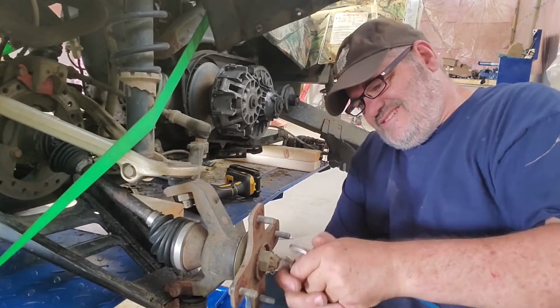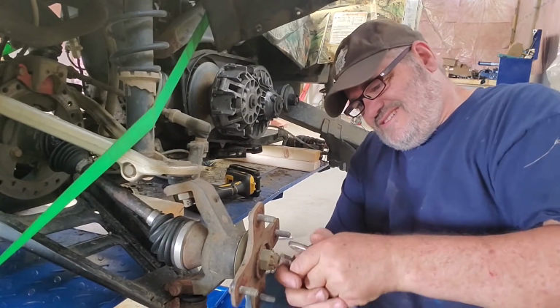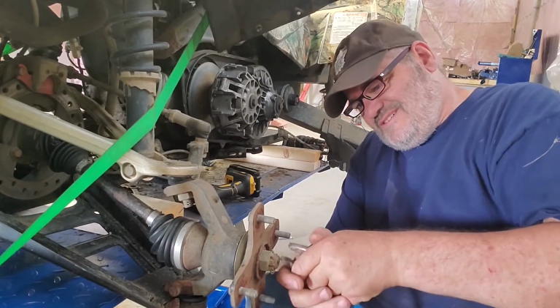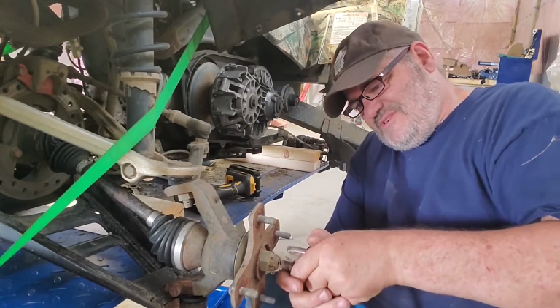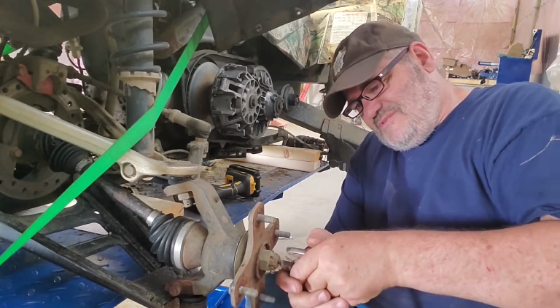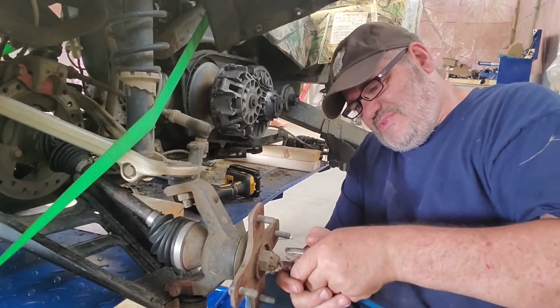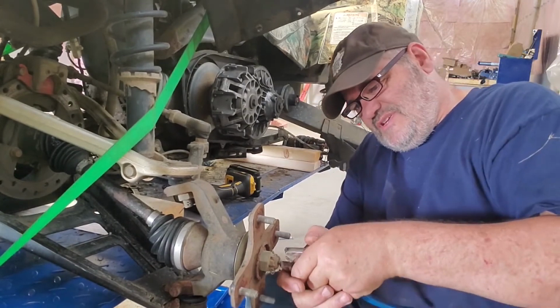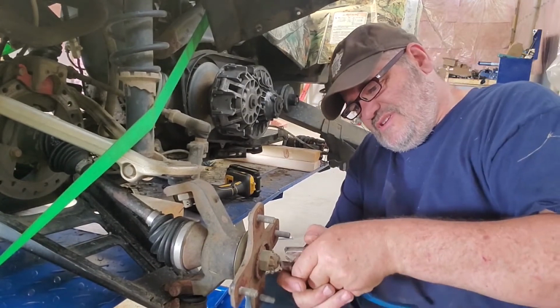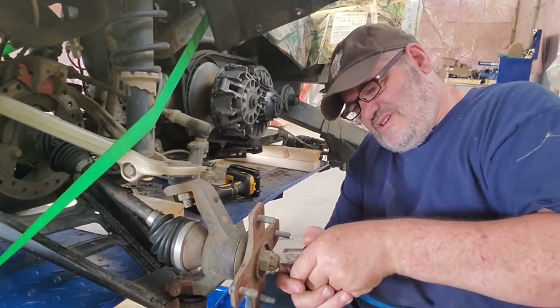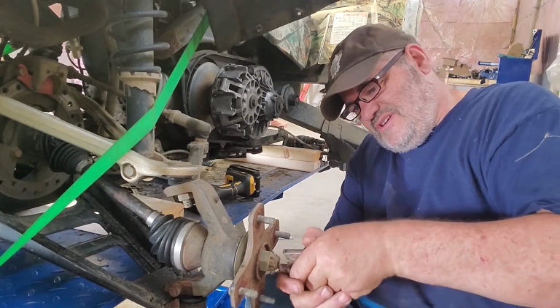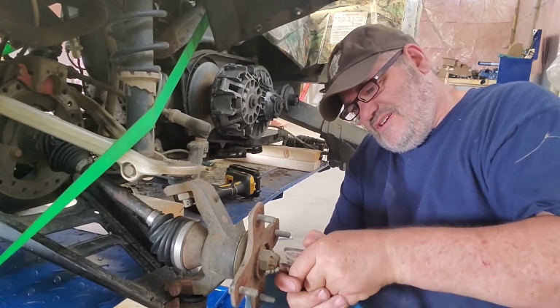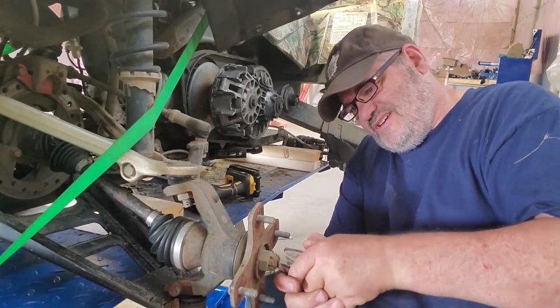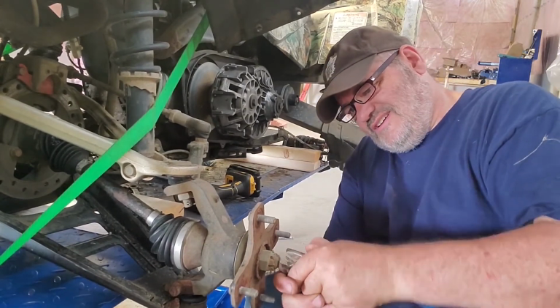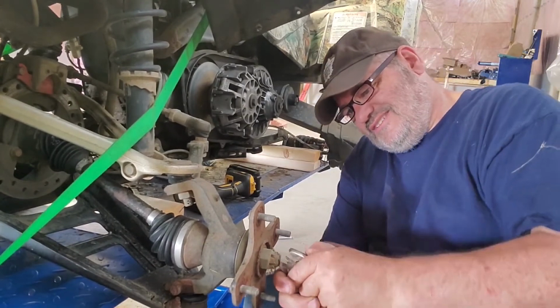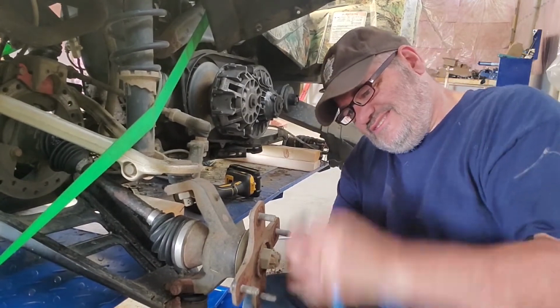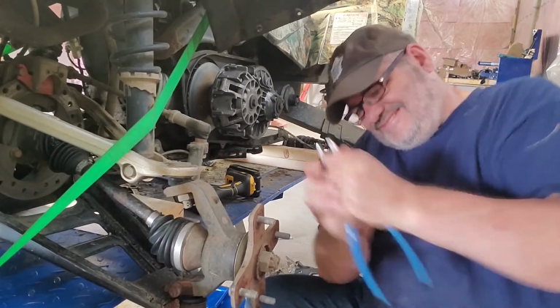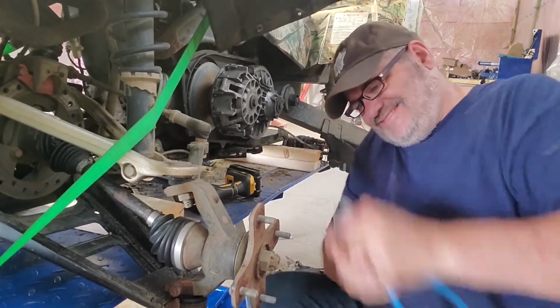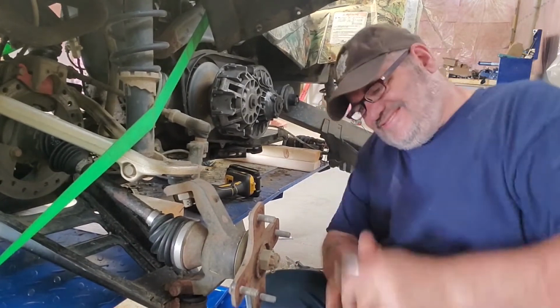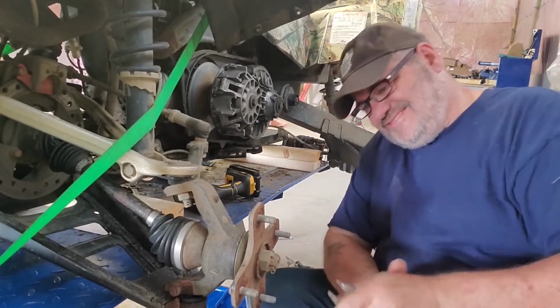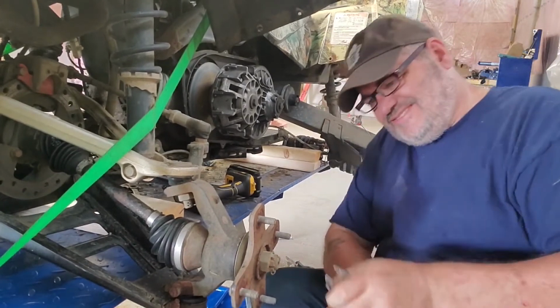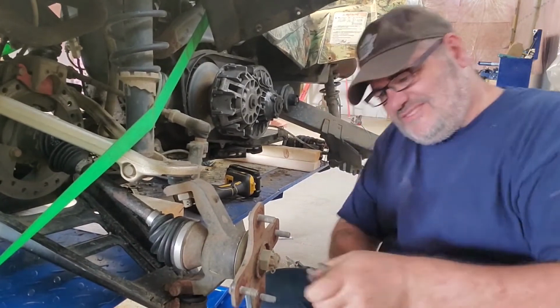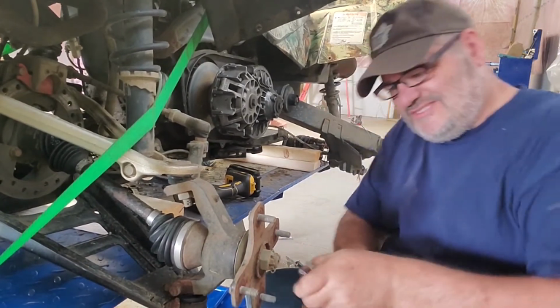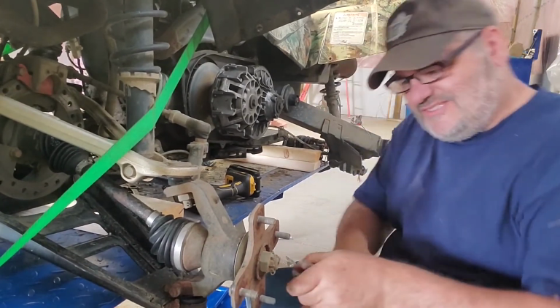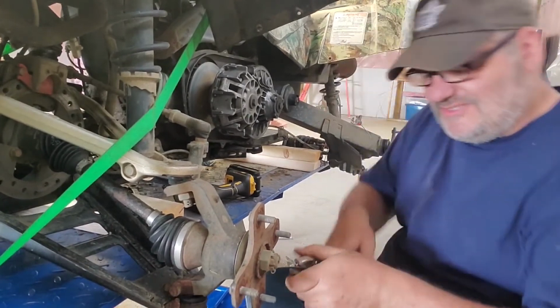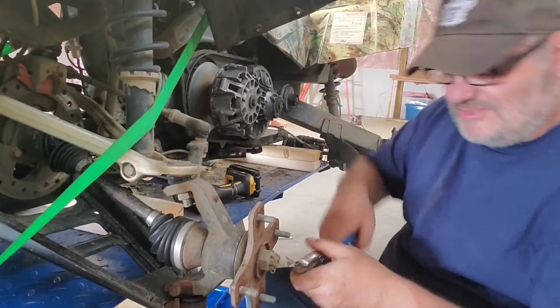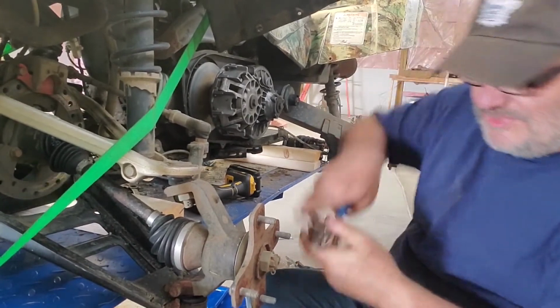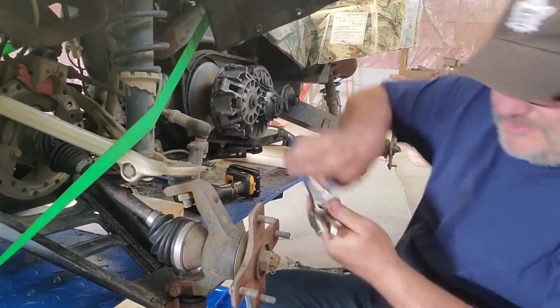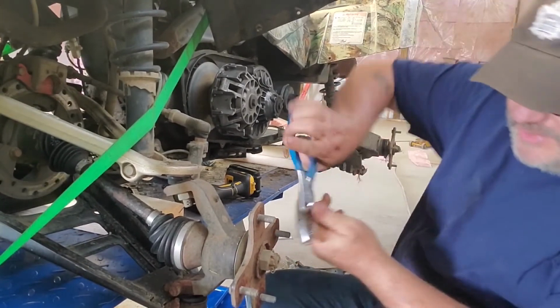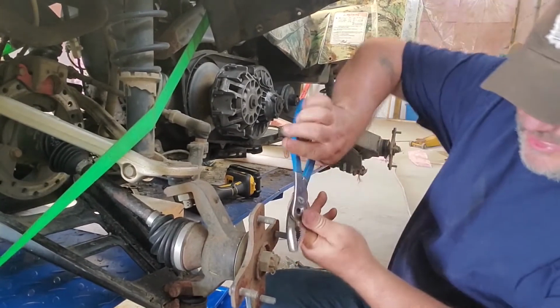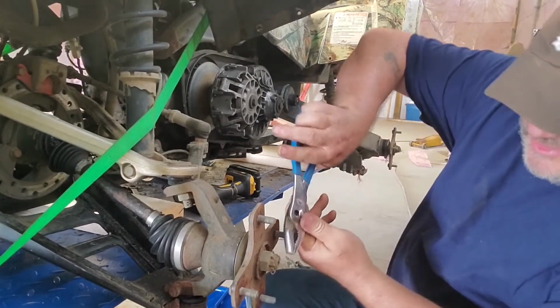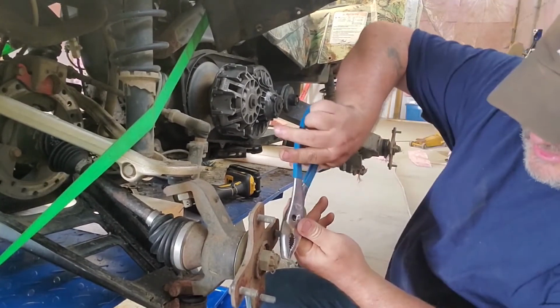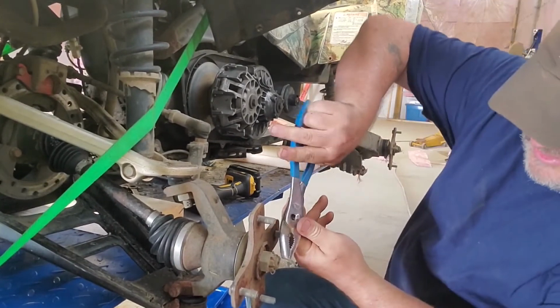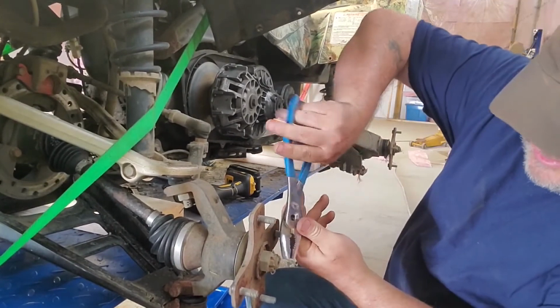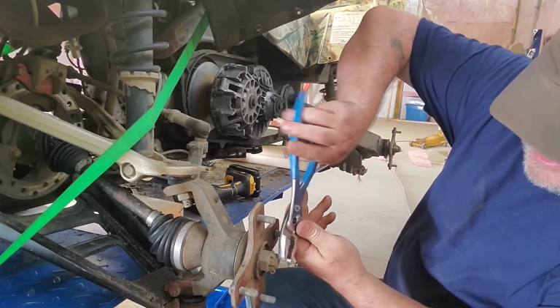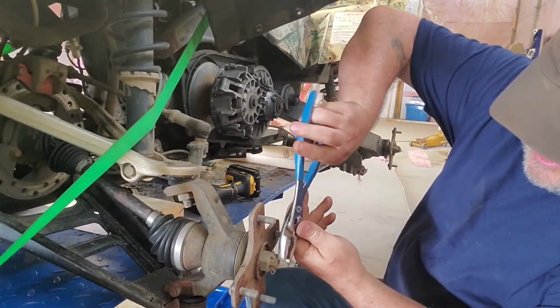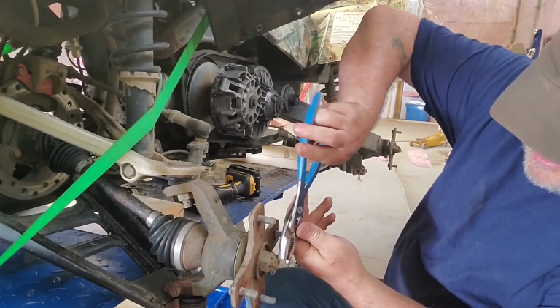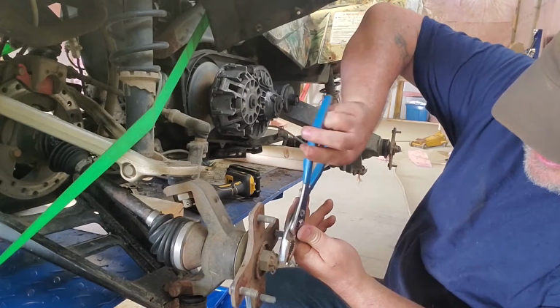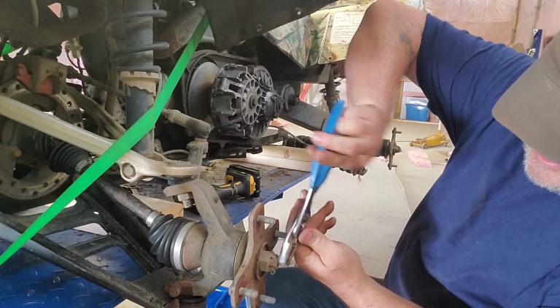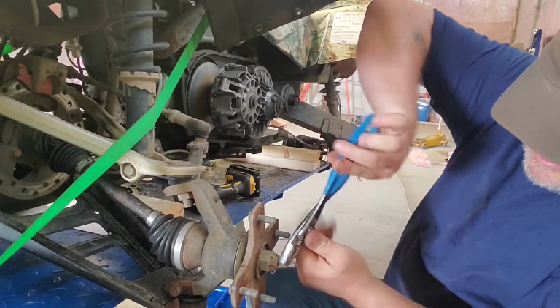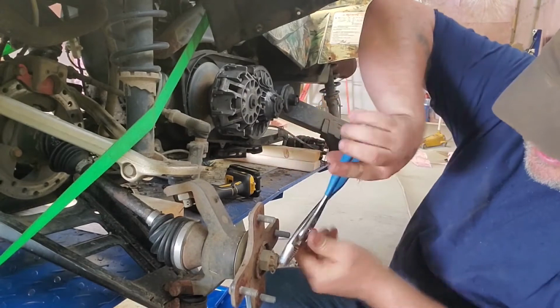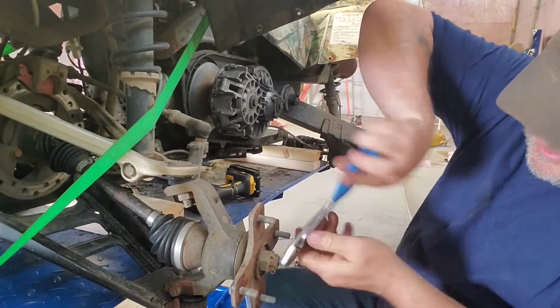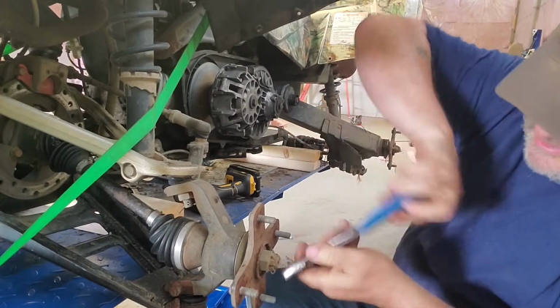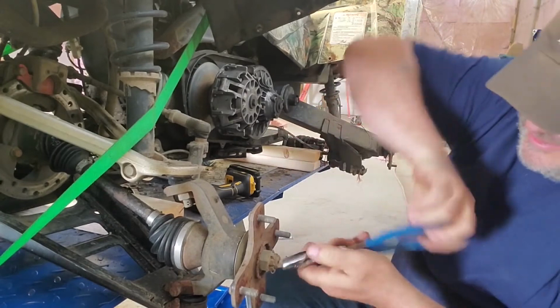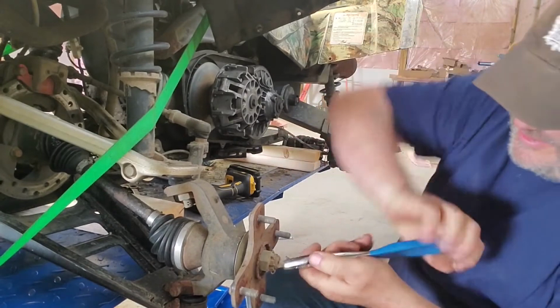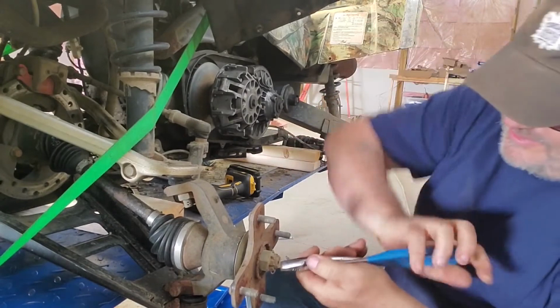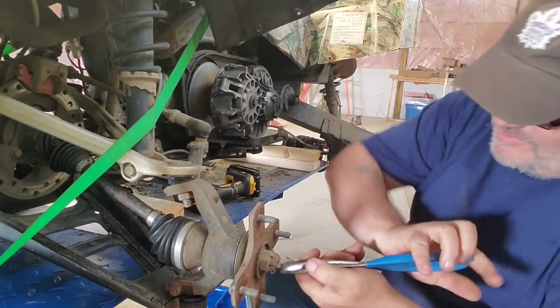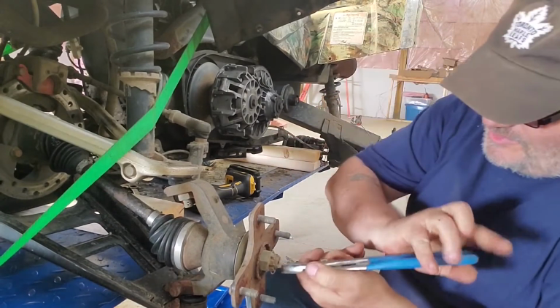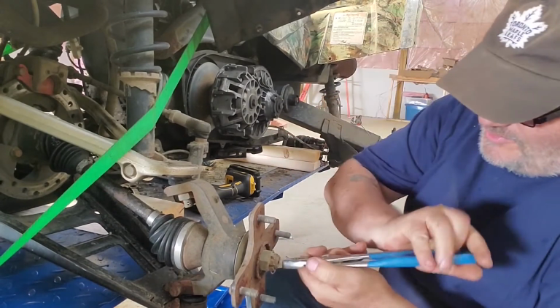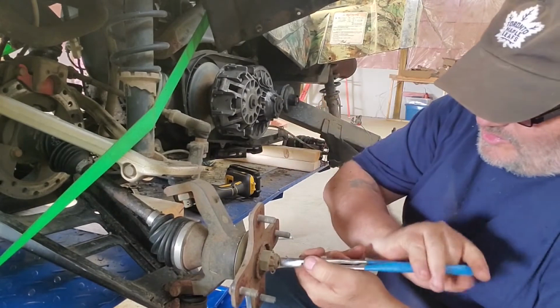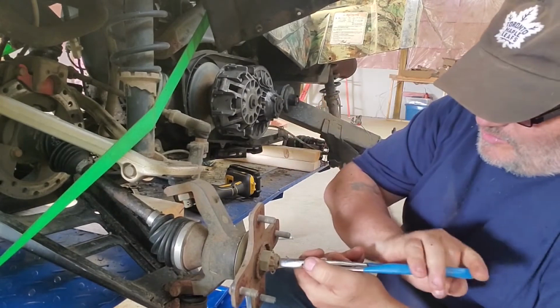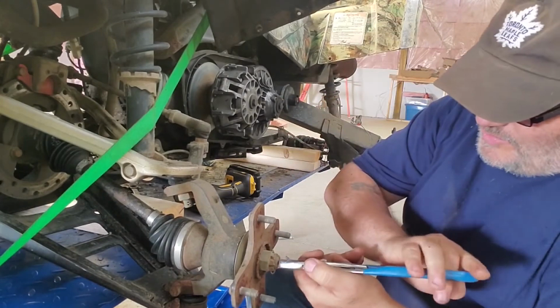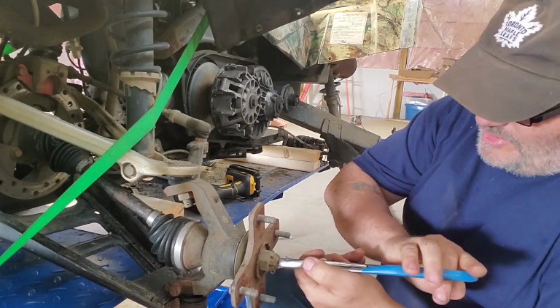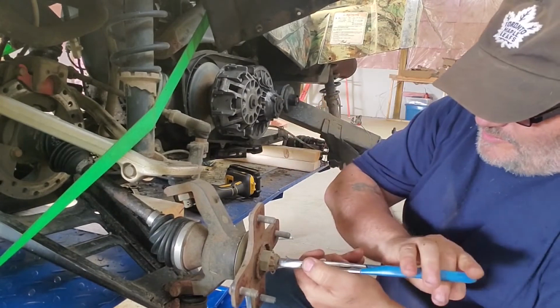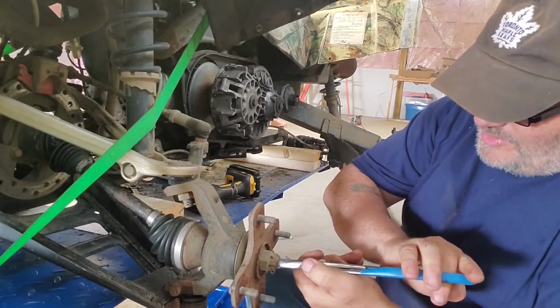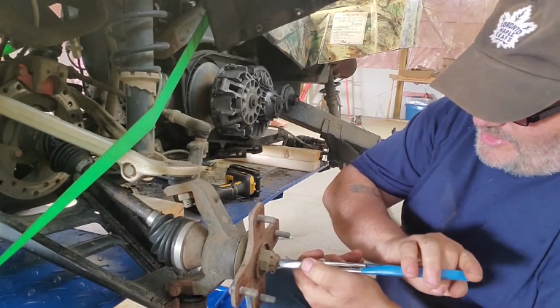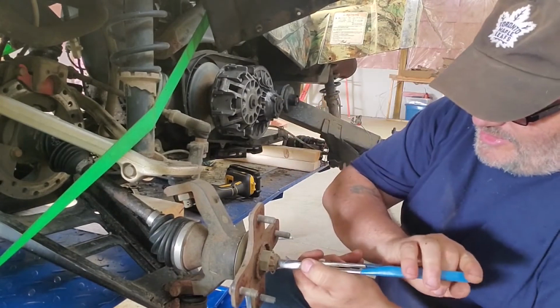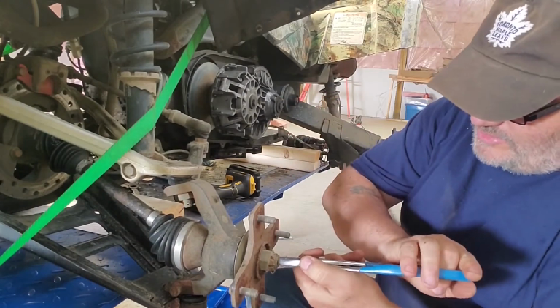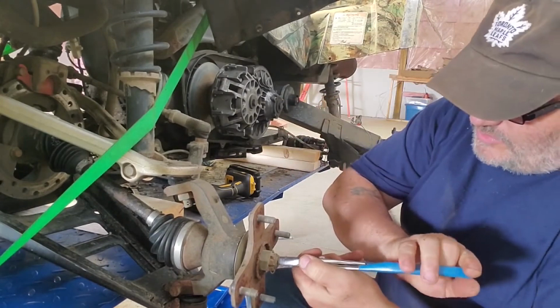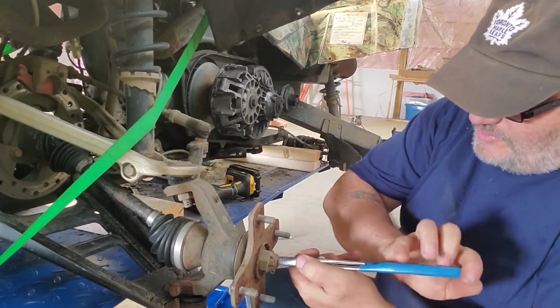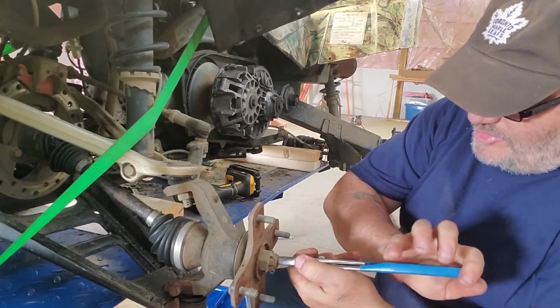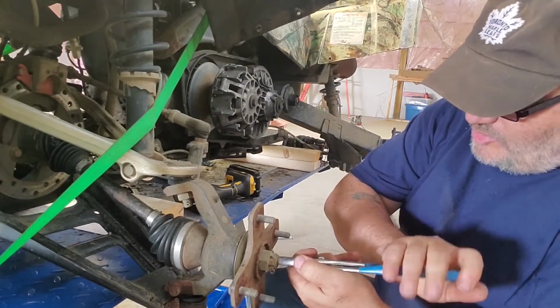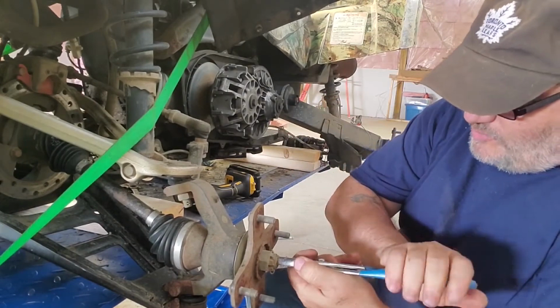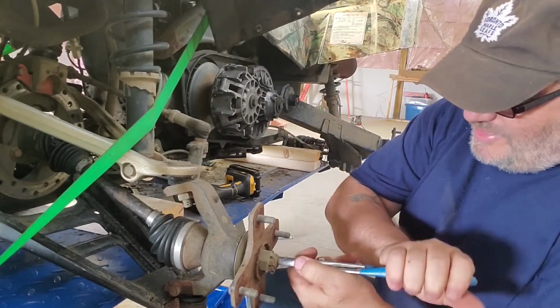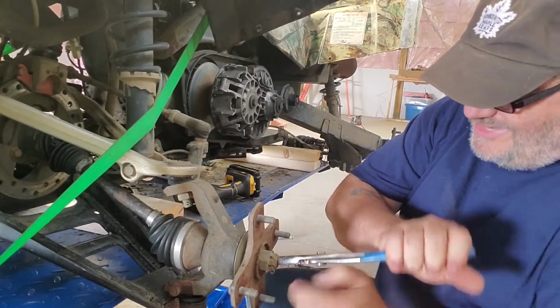Come on, bend. You're not going to be a pain, are you? That's why we go big, buddy. That's why we go big.